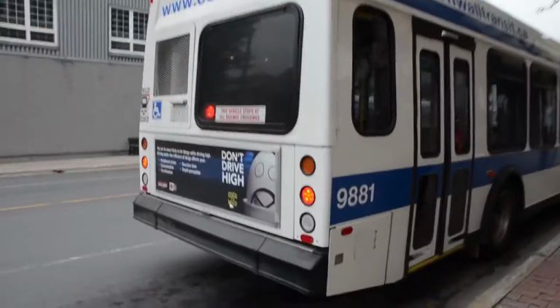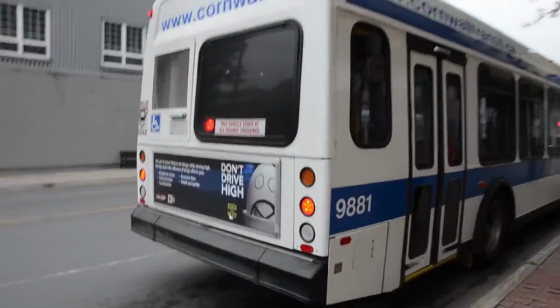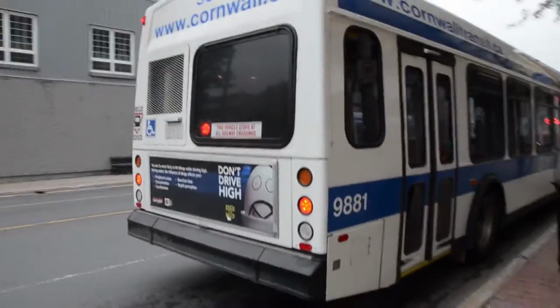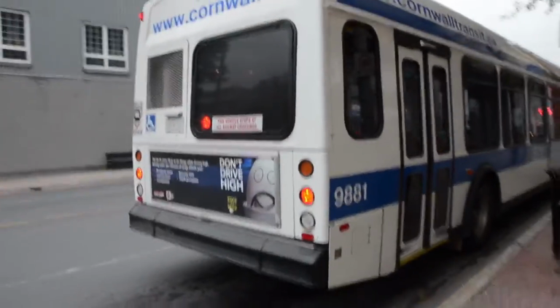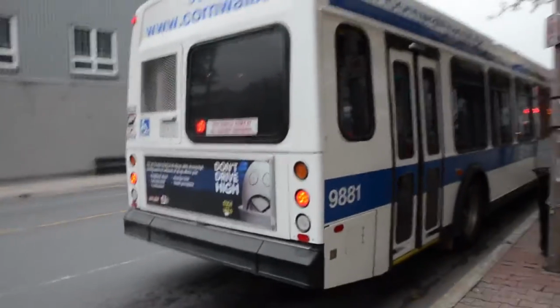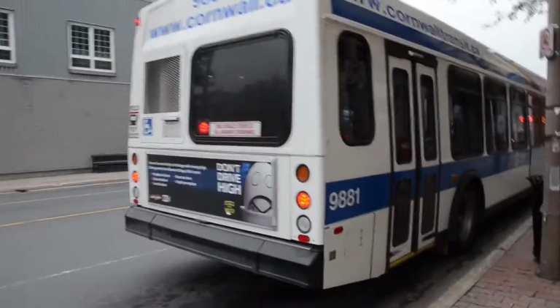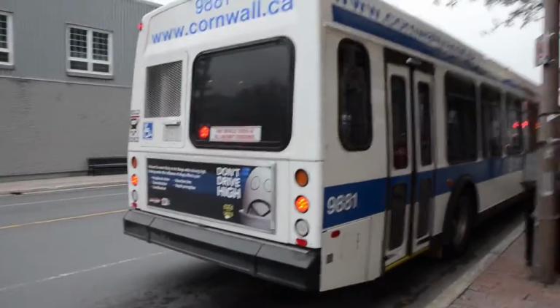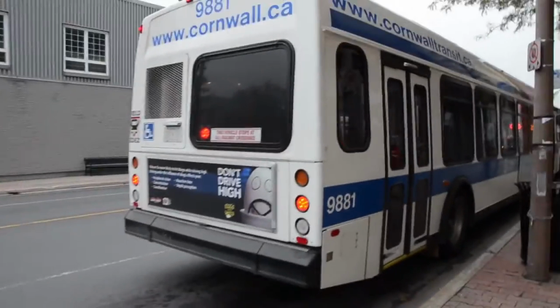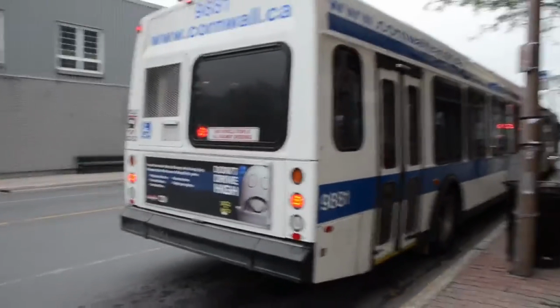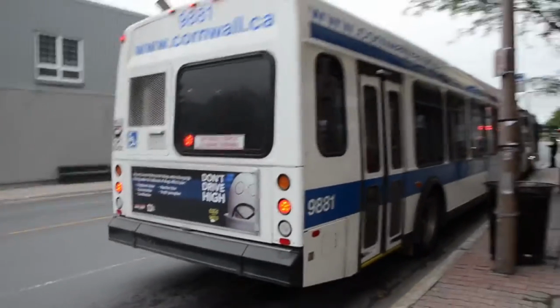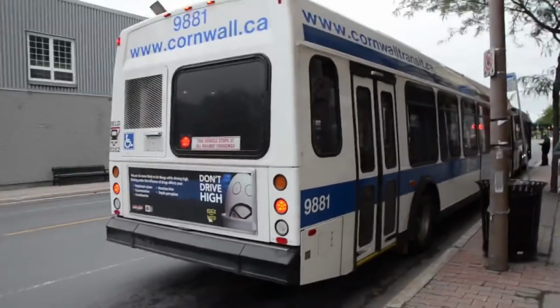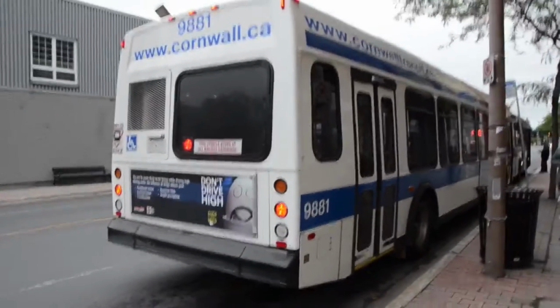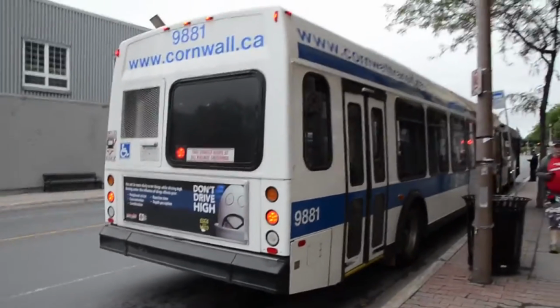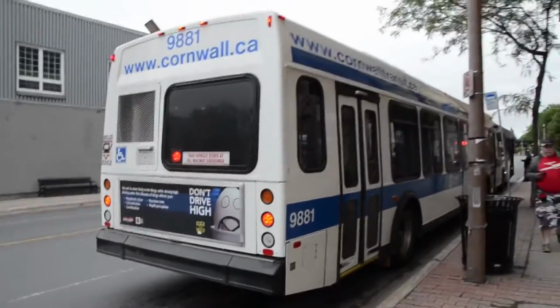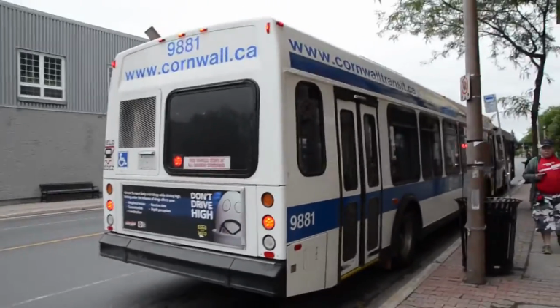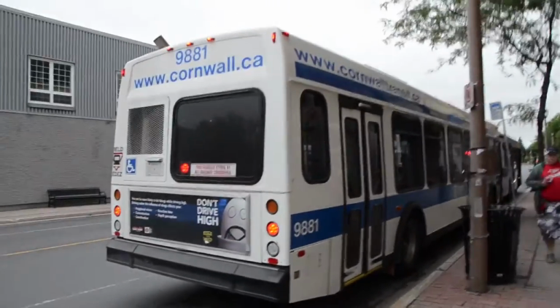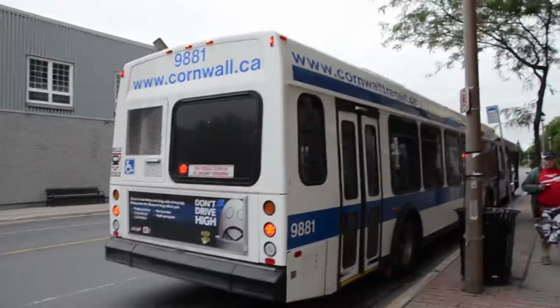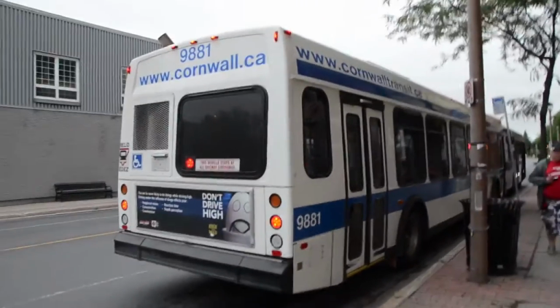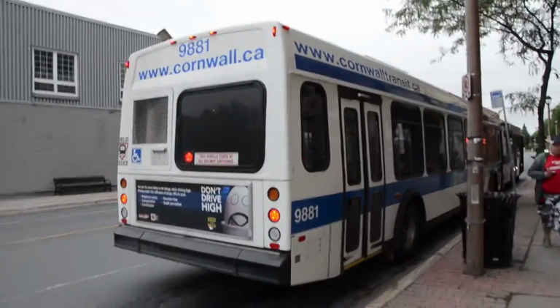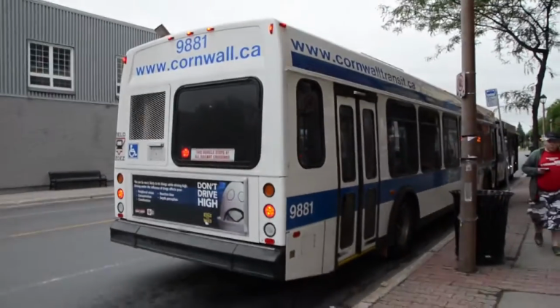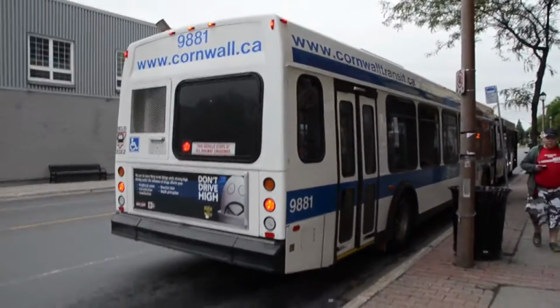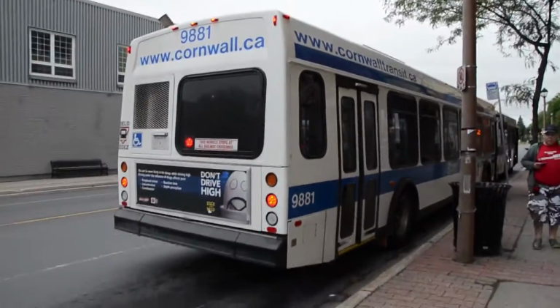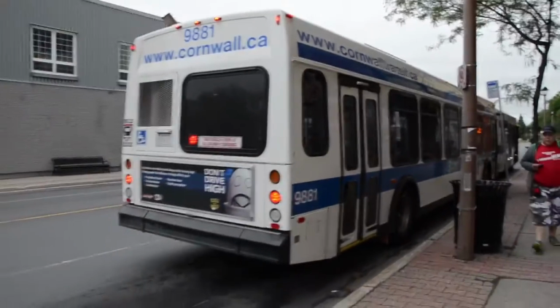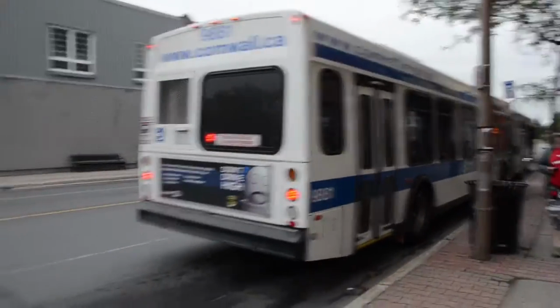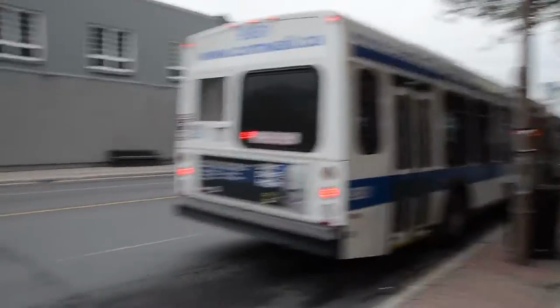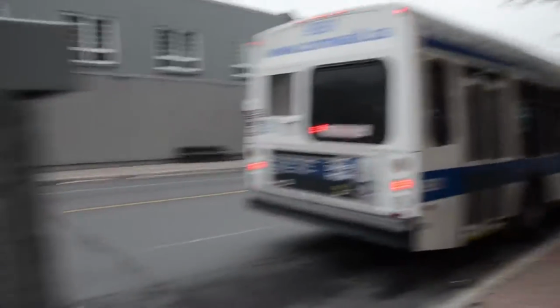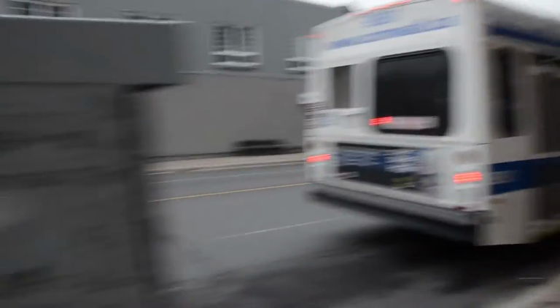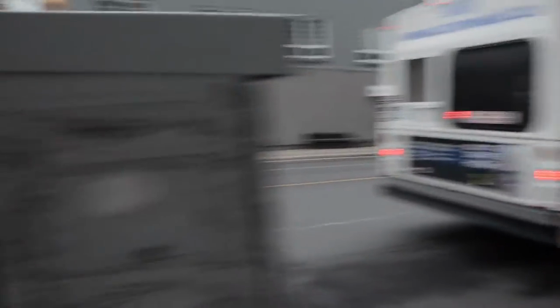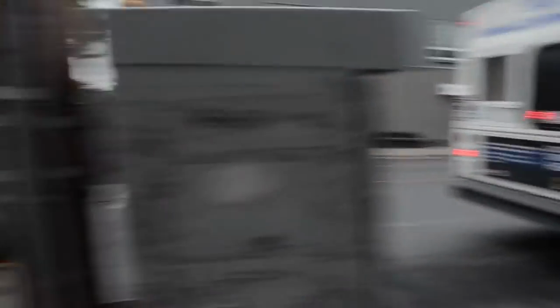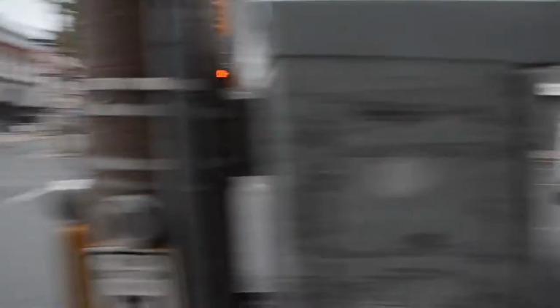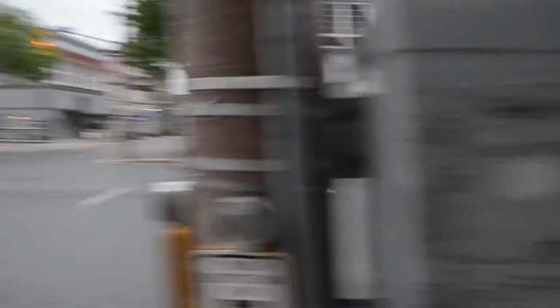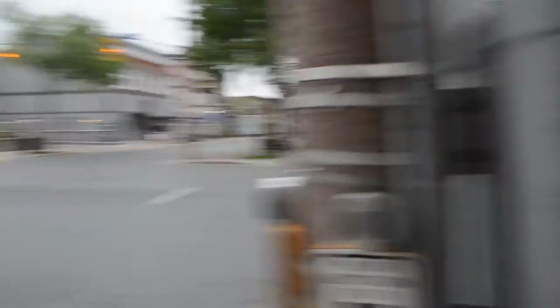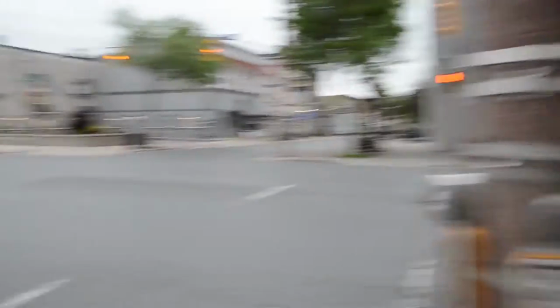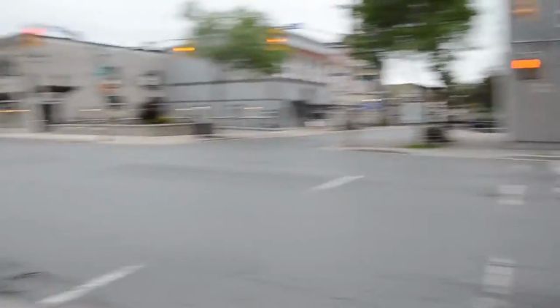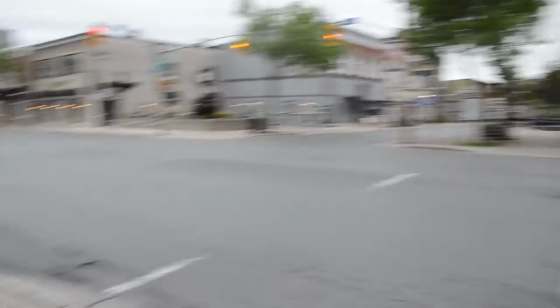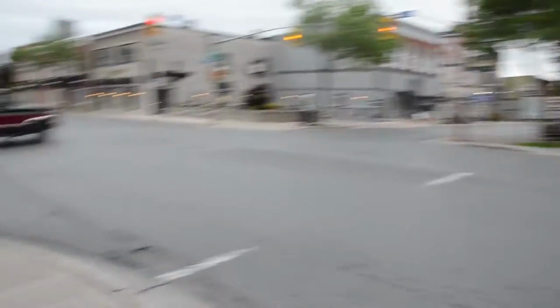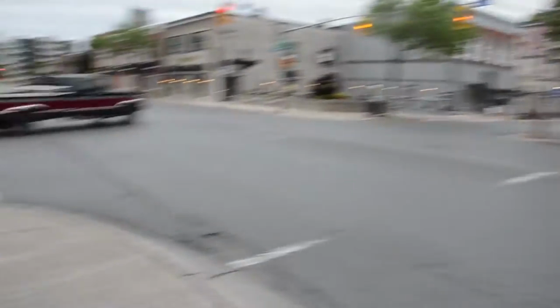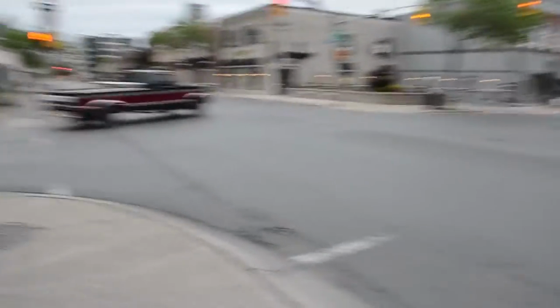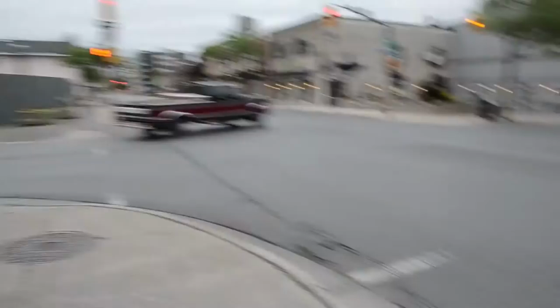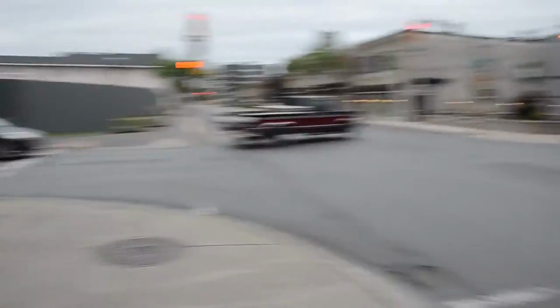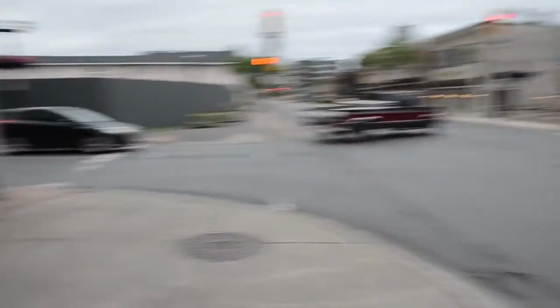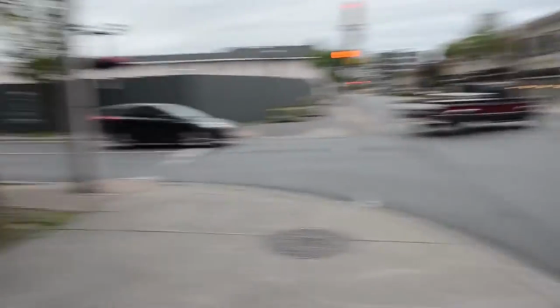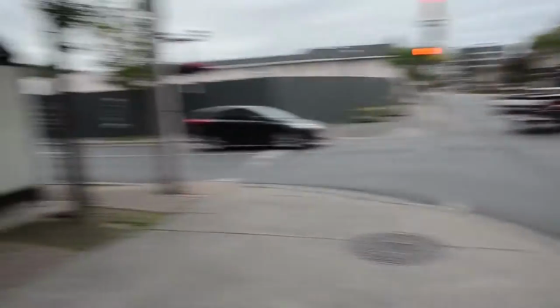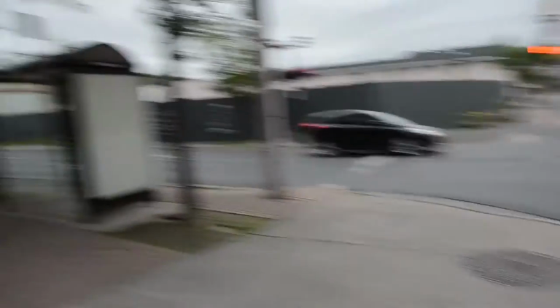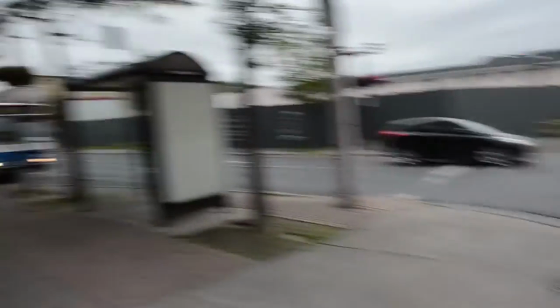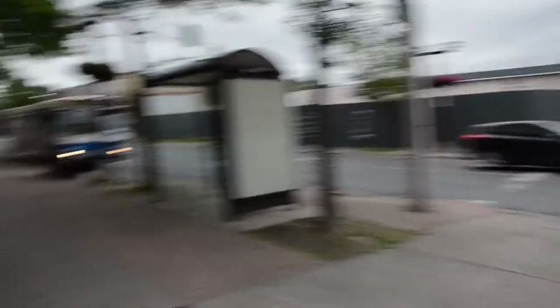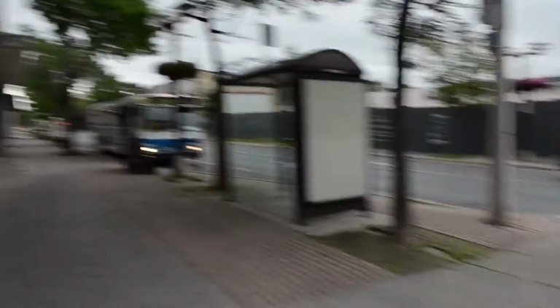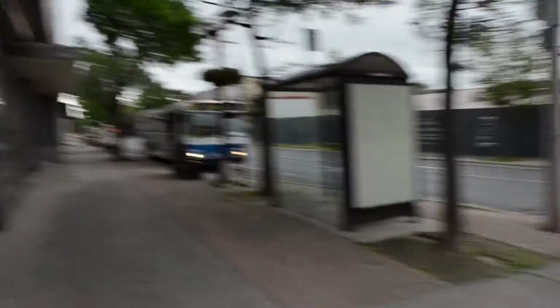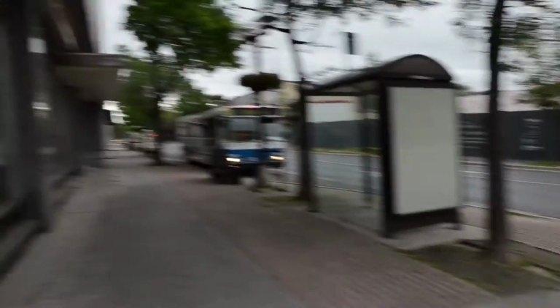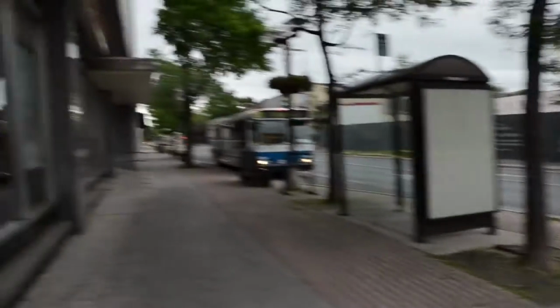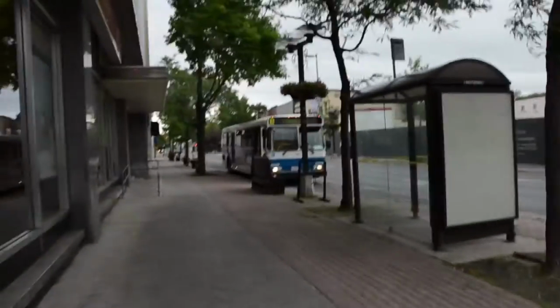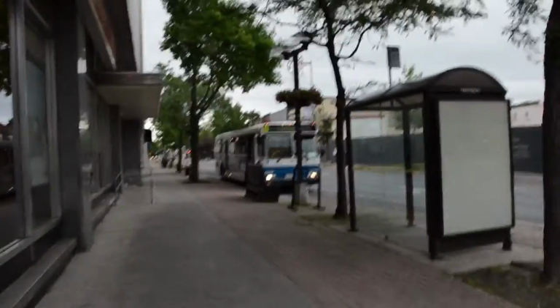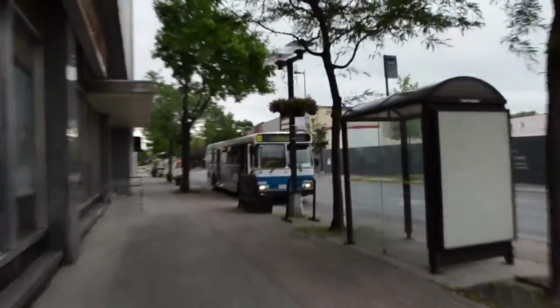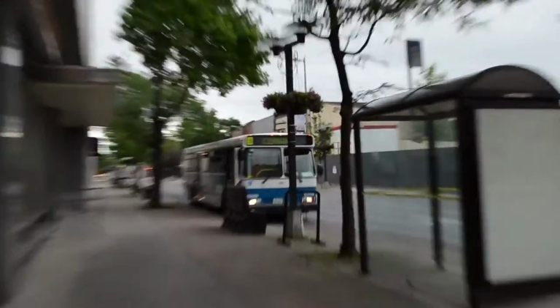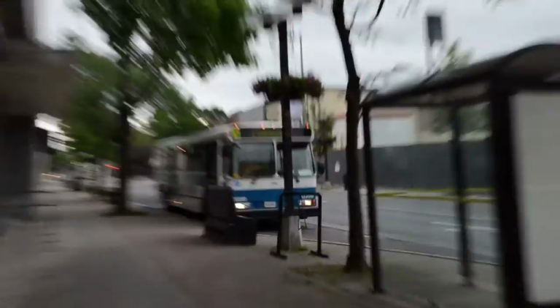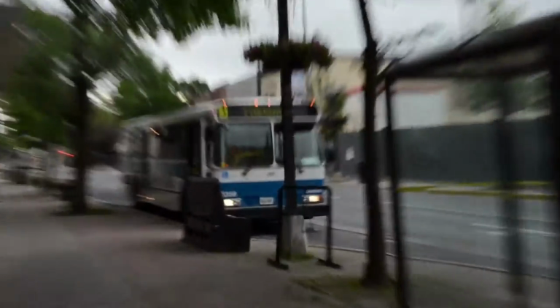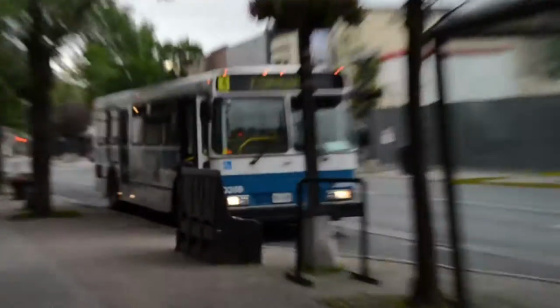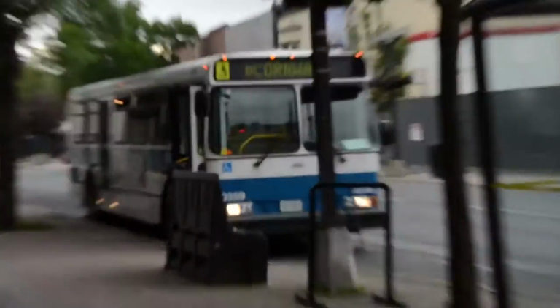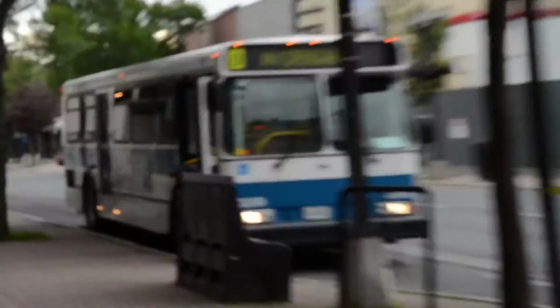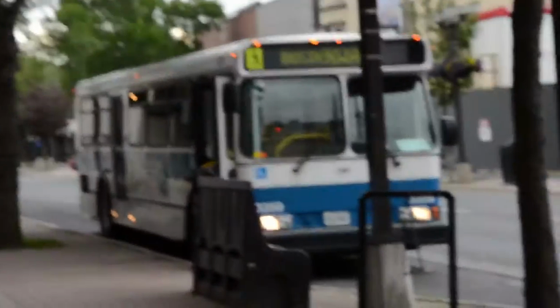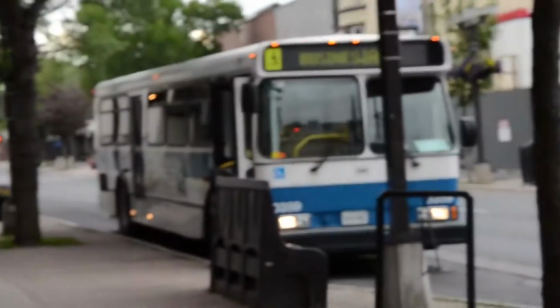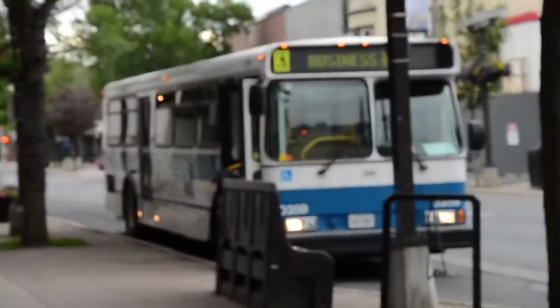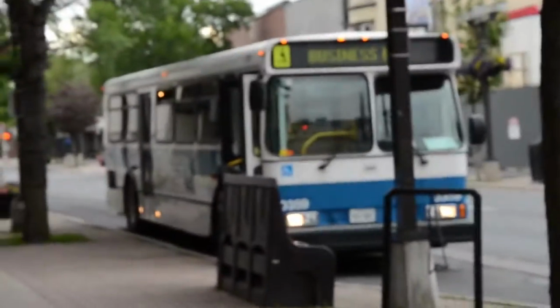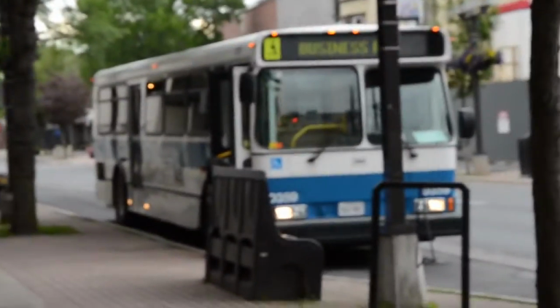These are neat buses. I definitely like them more than the El Dorados, but I like this the most — the Orion 5.